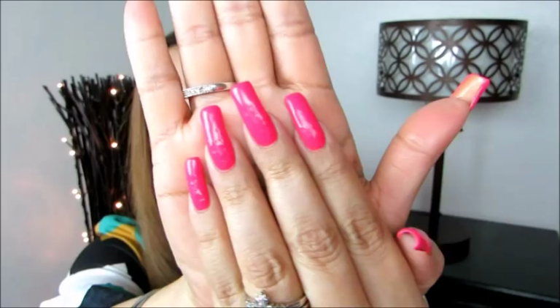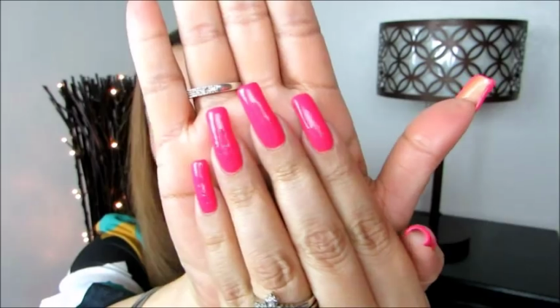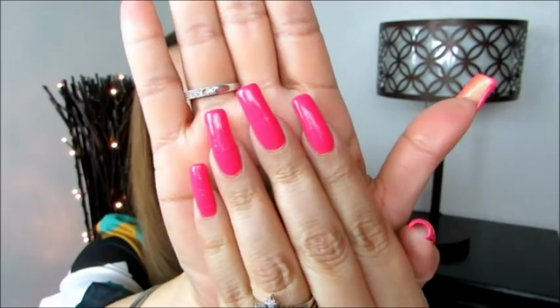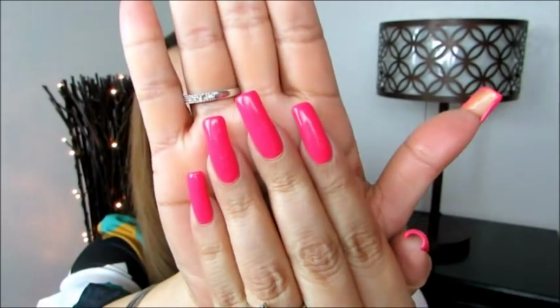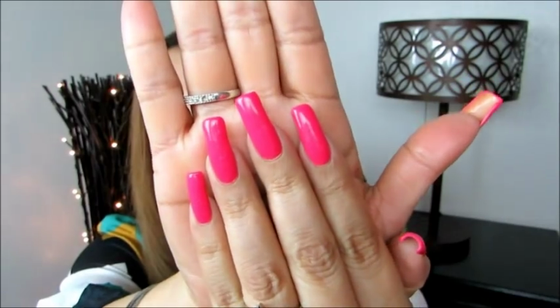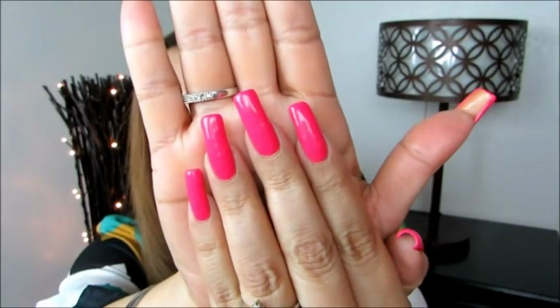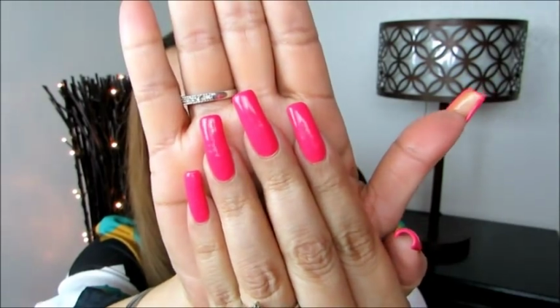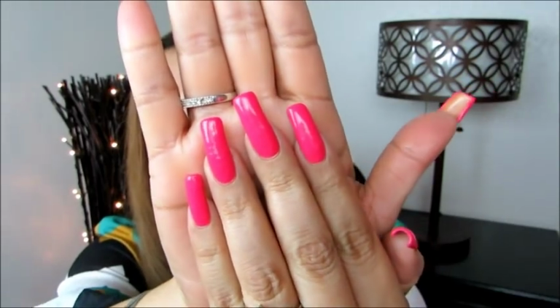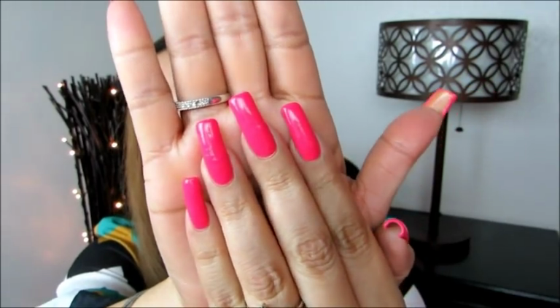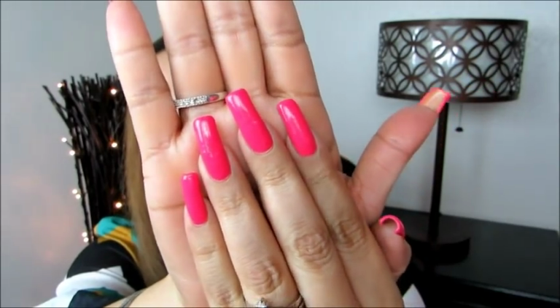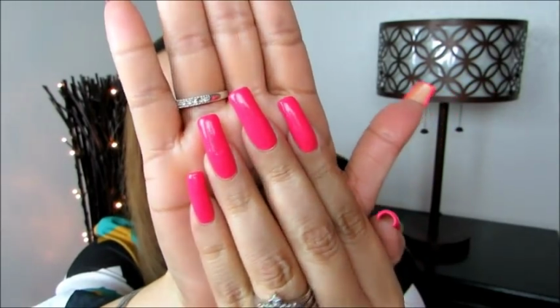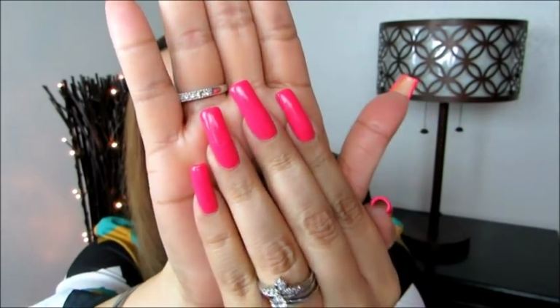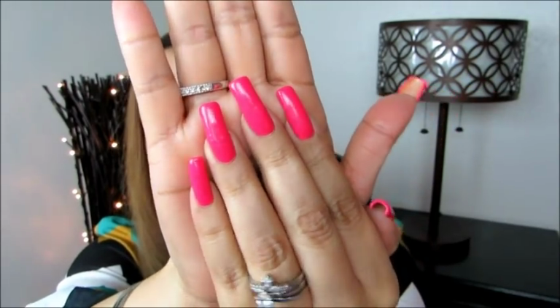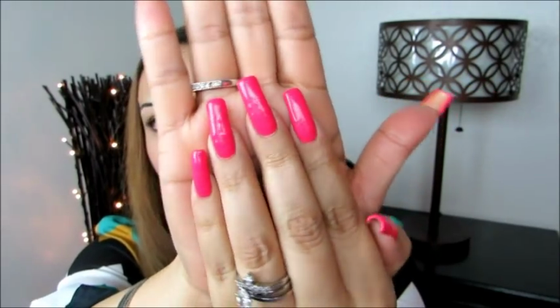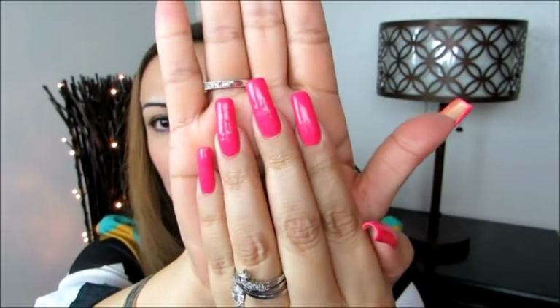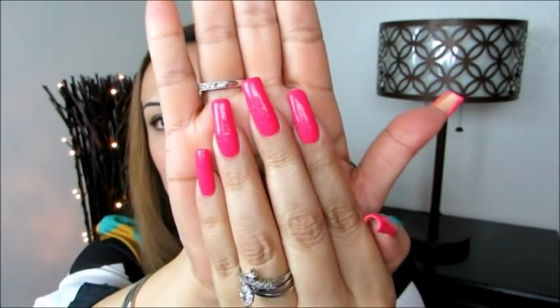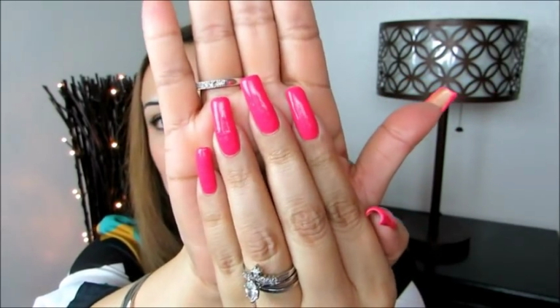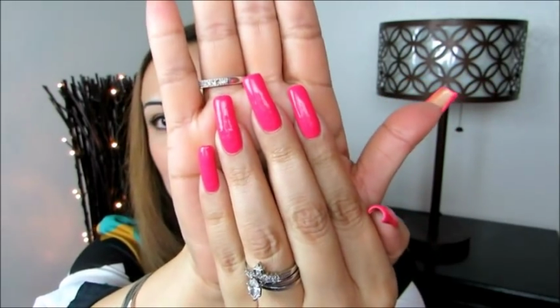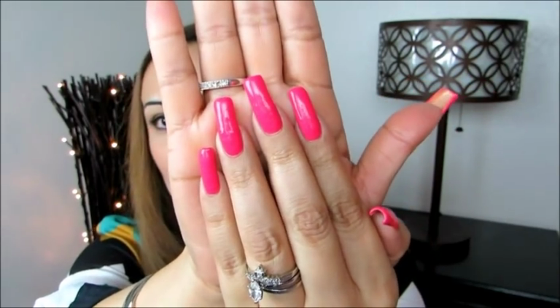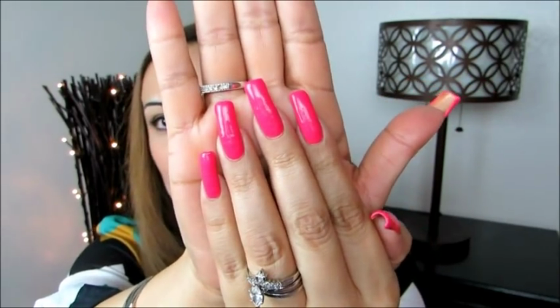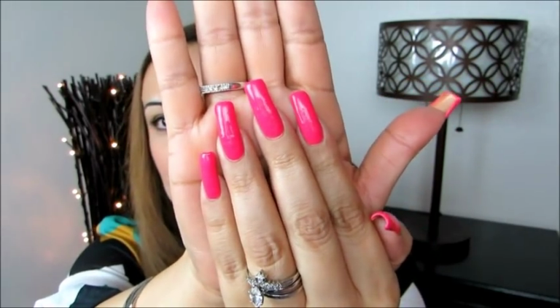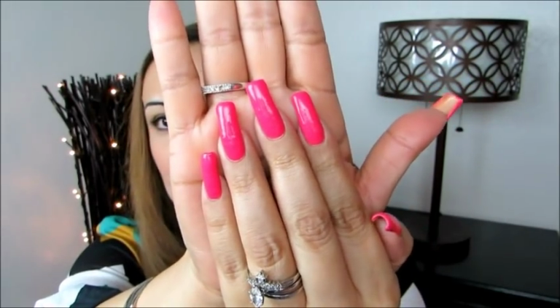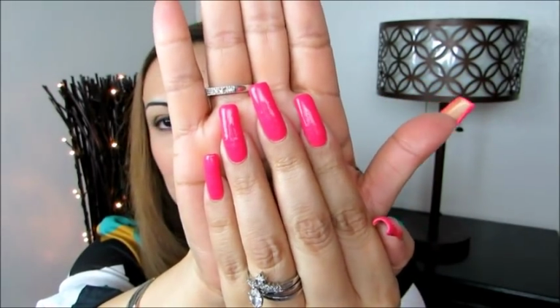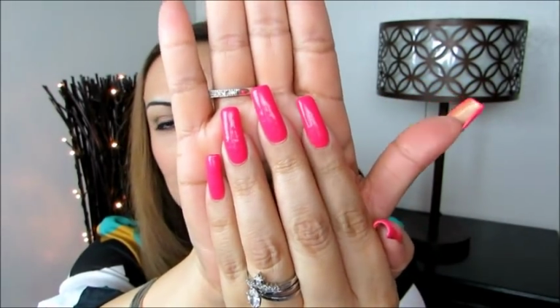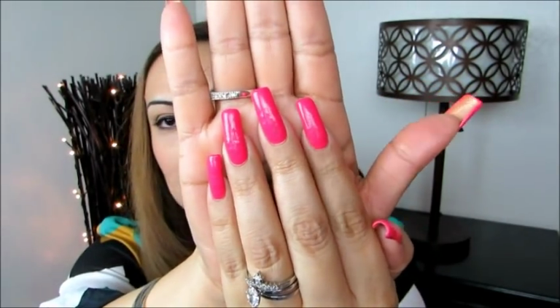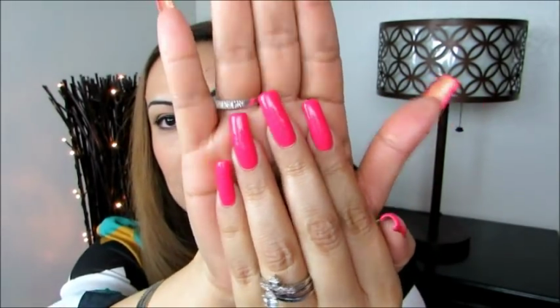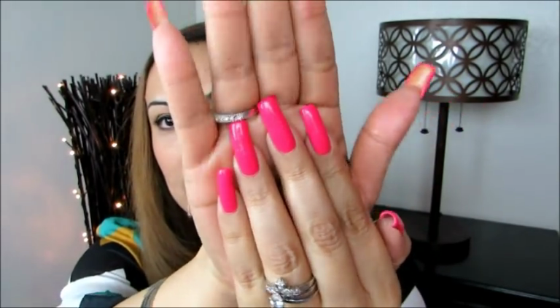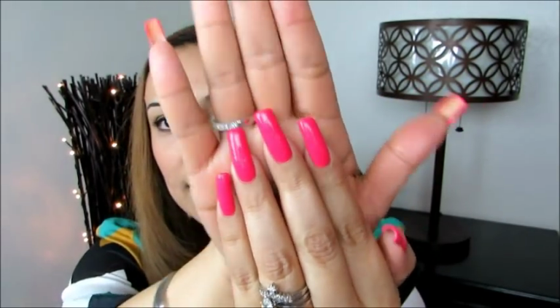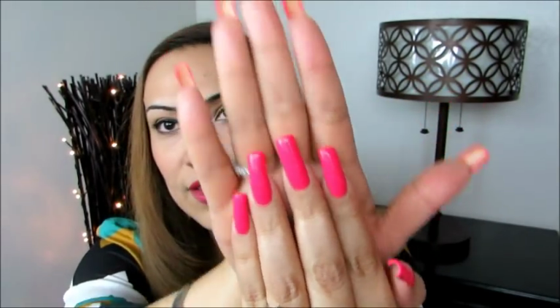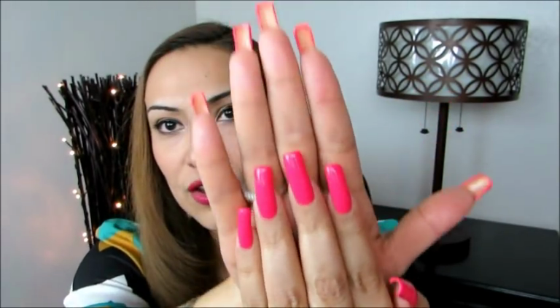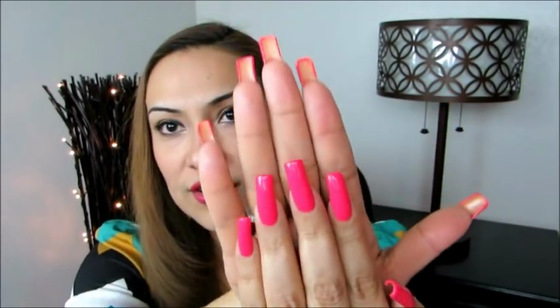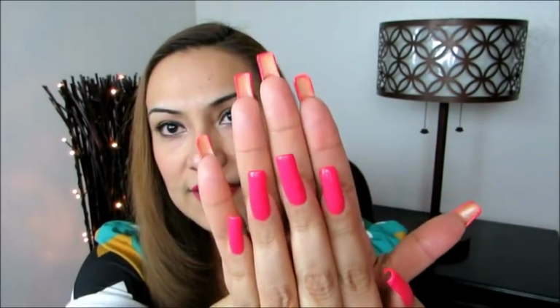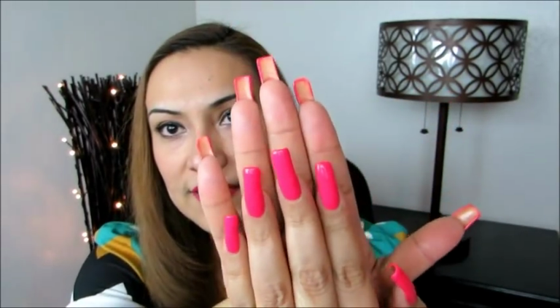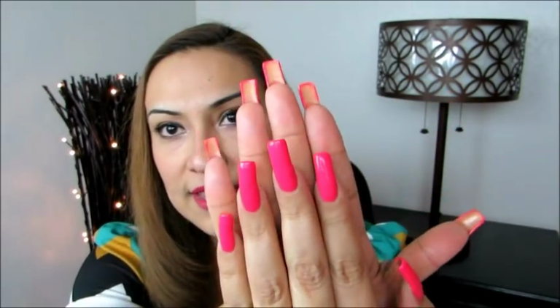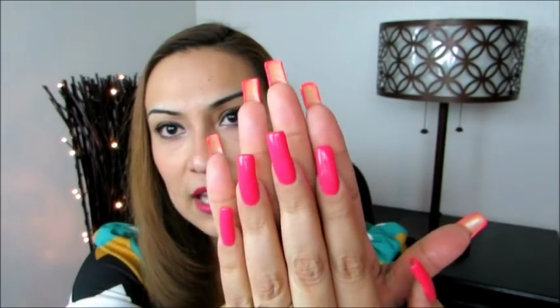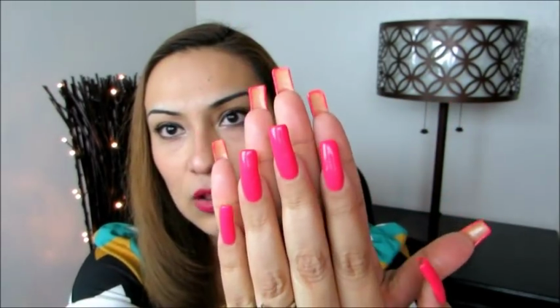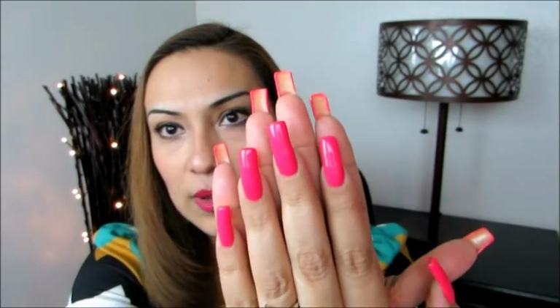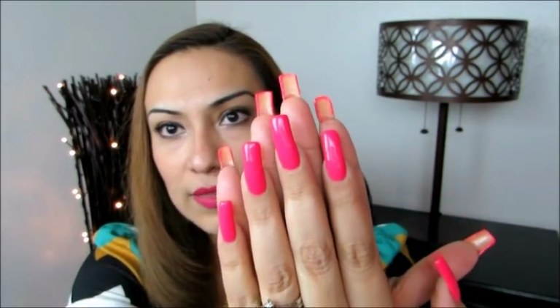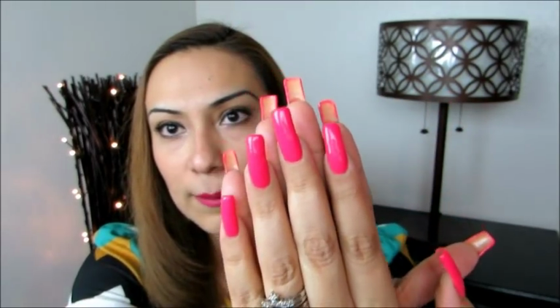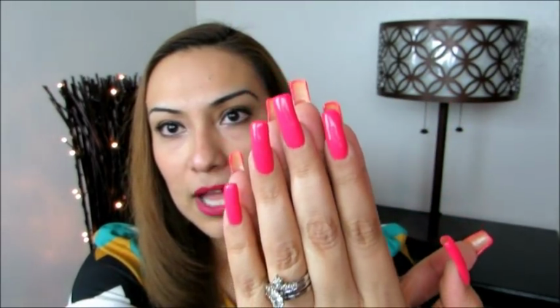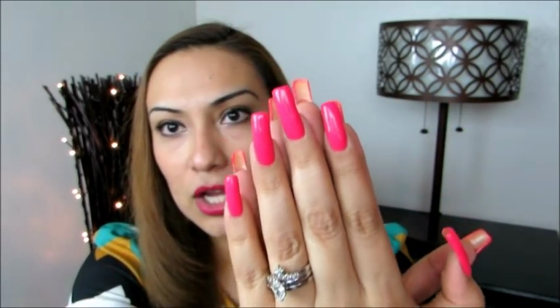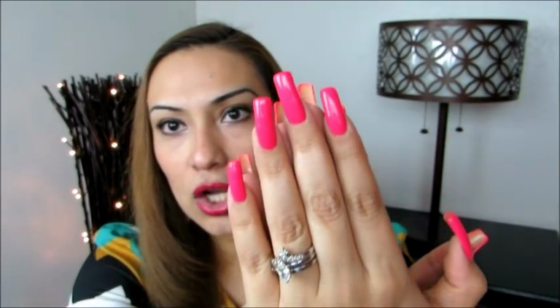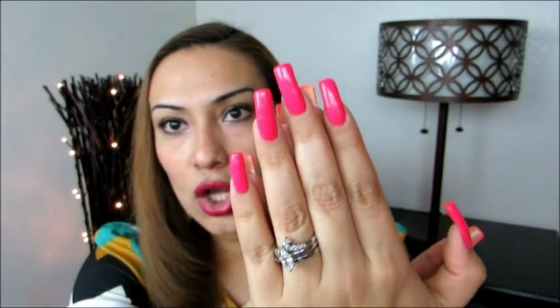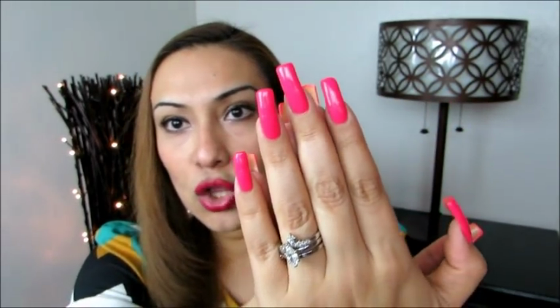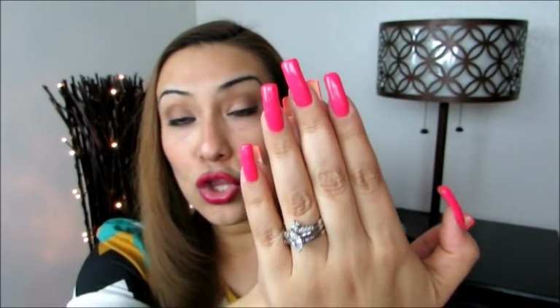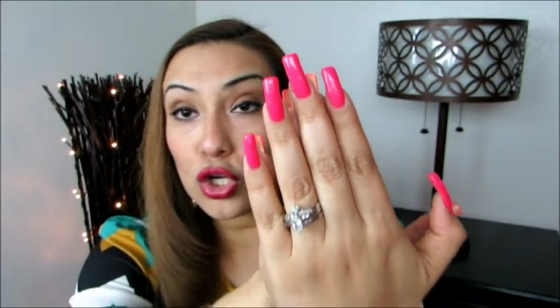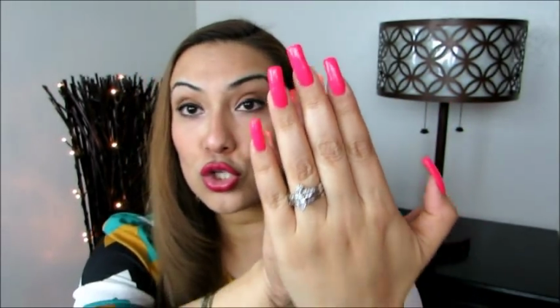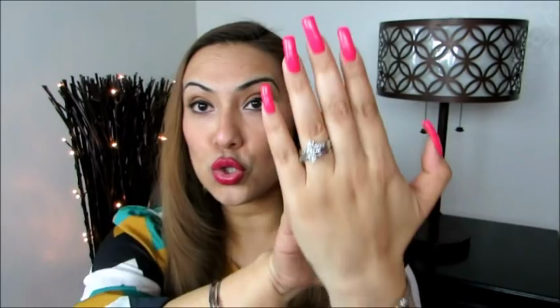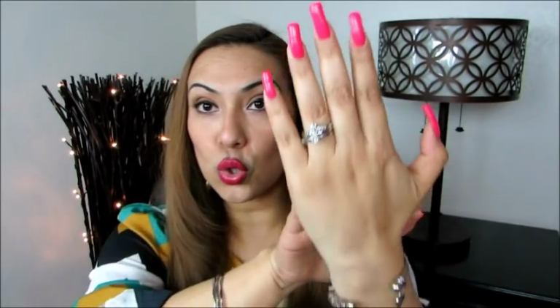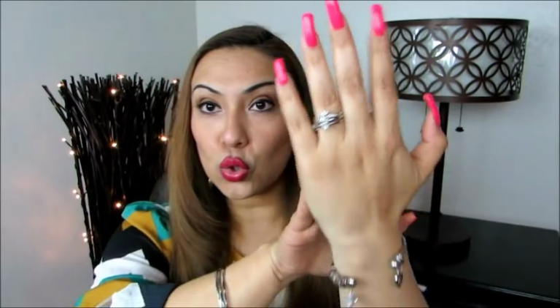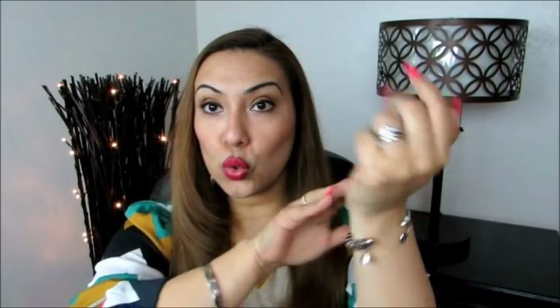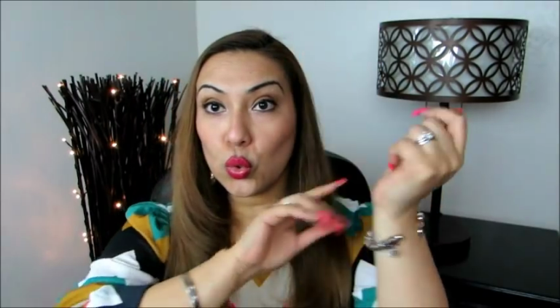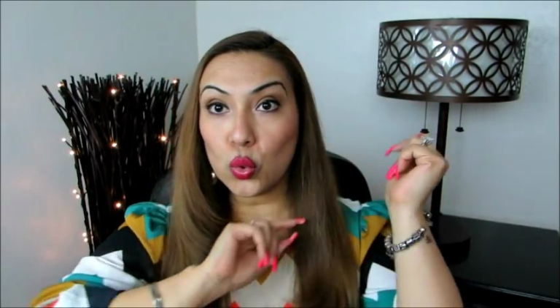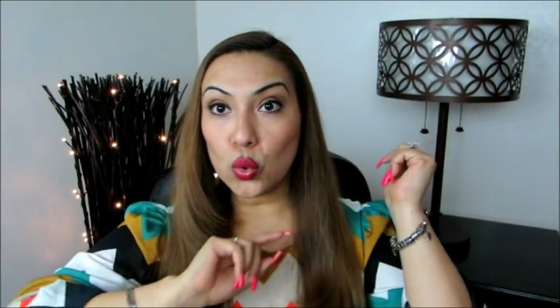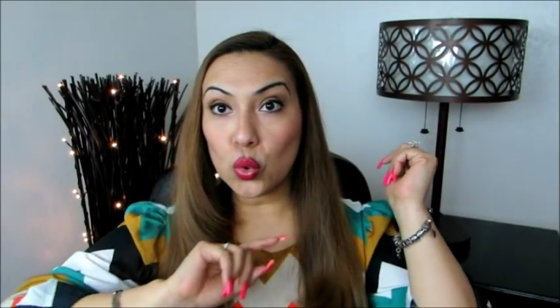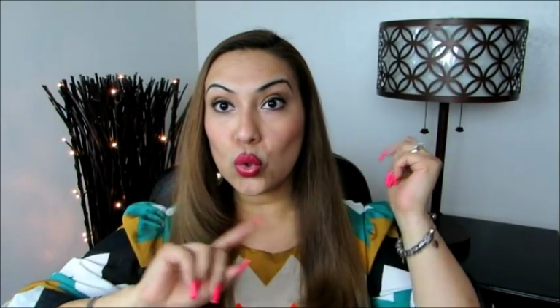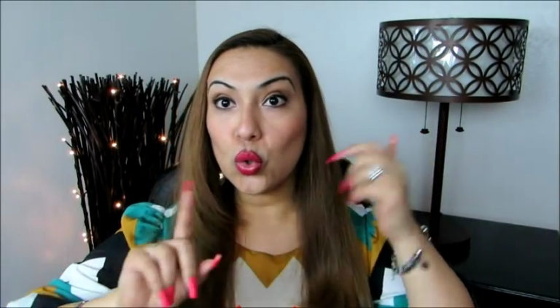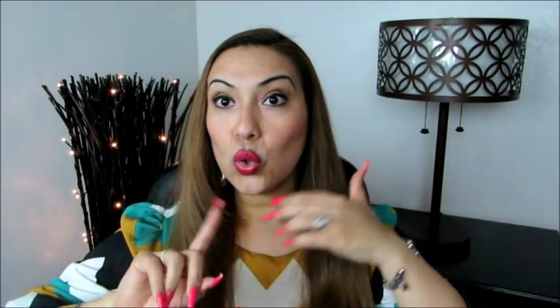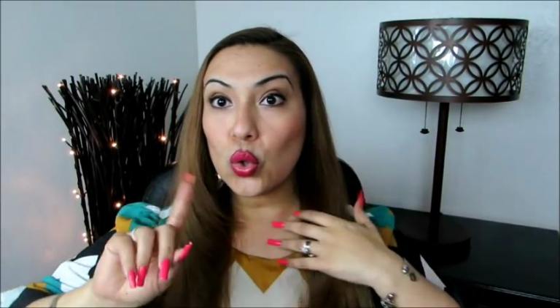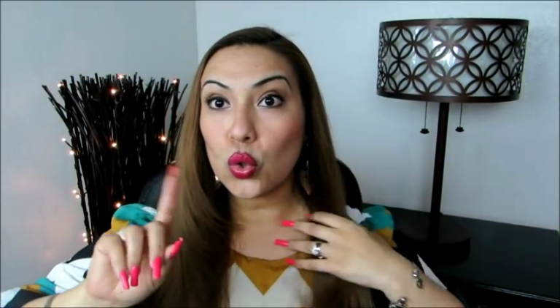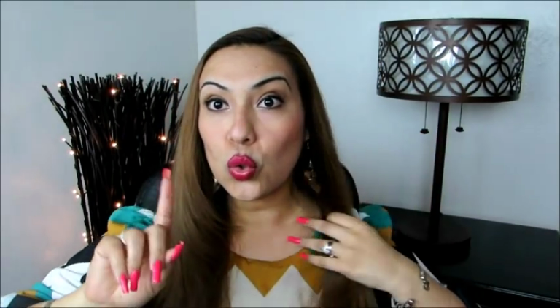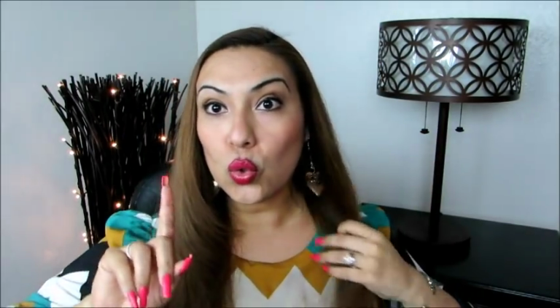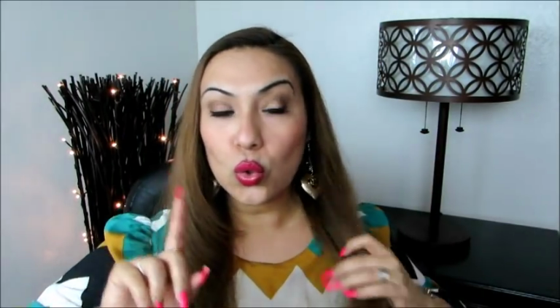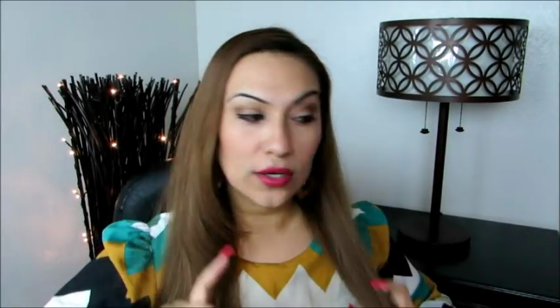Here you can see this dark nail polish I'm using. And then you can see the yellow in the back — that is not good.